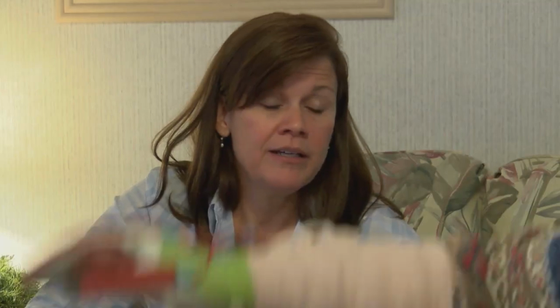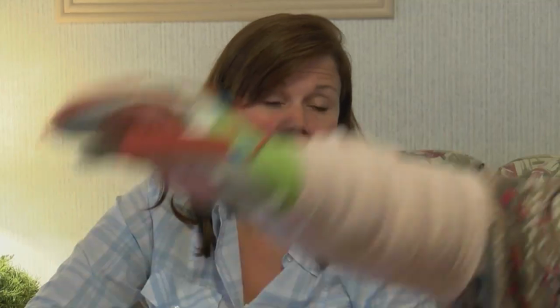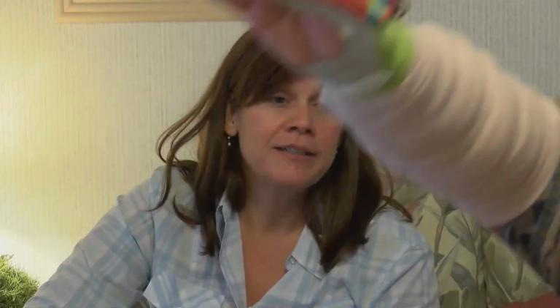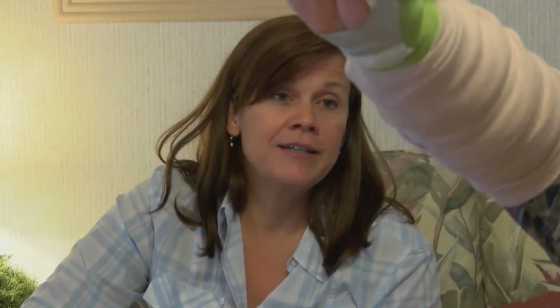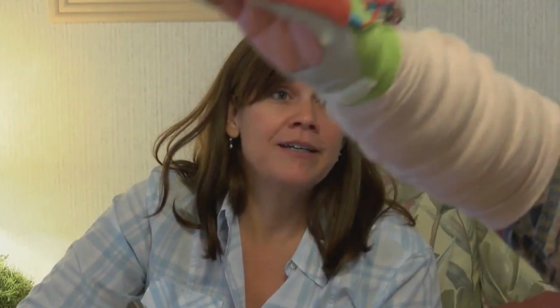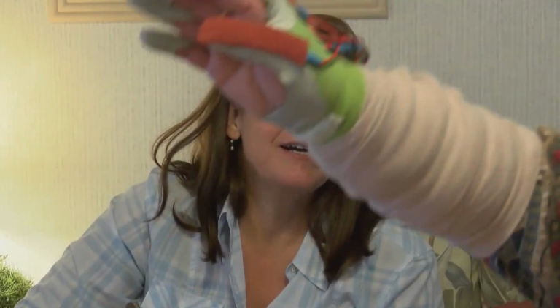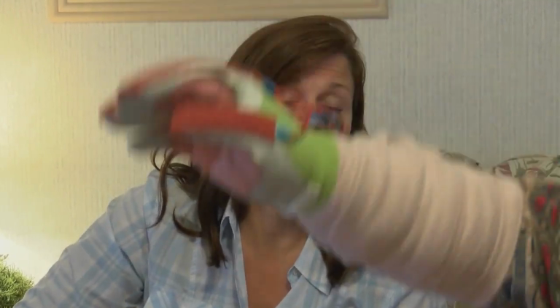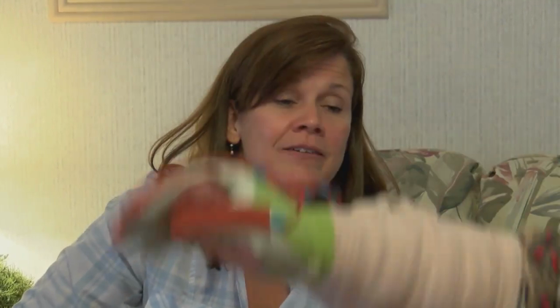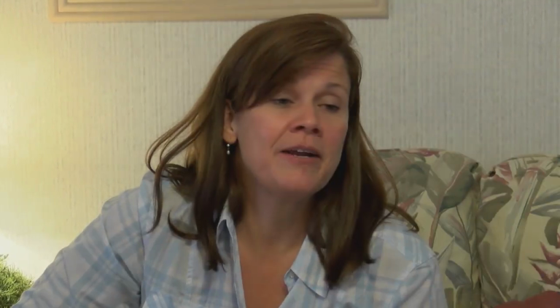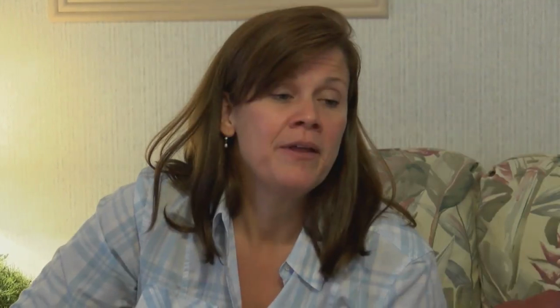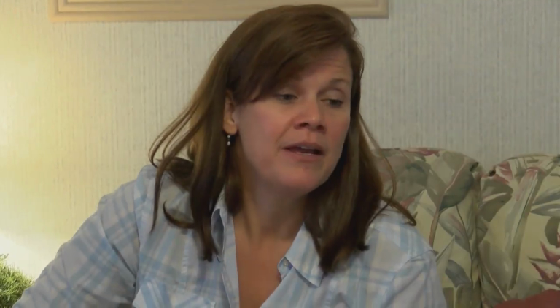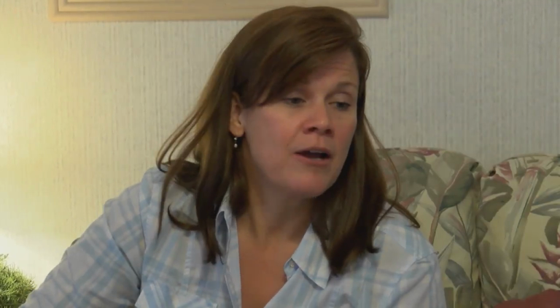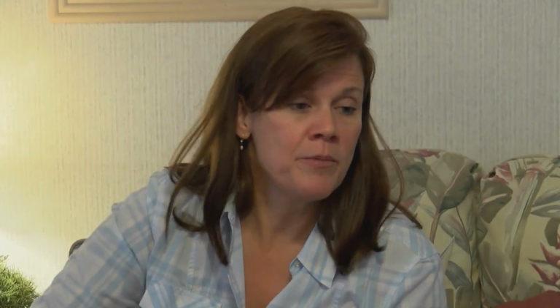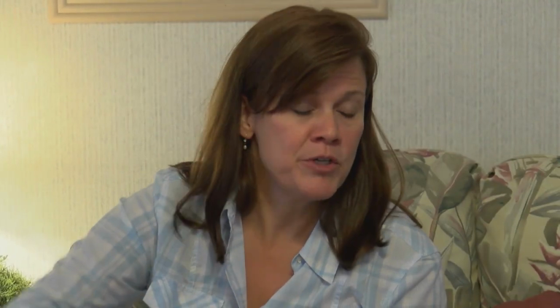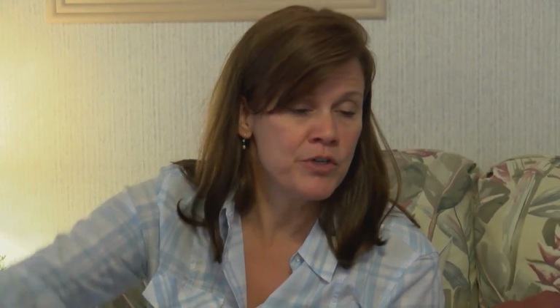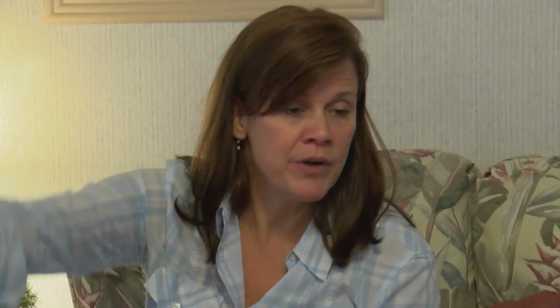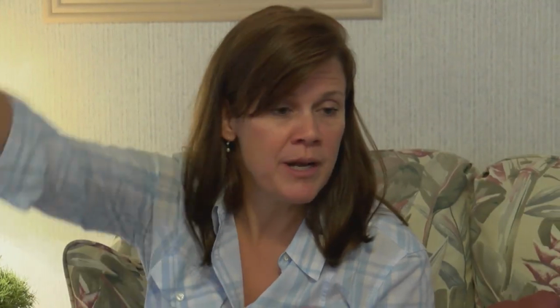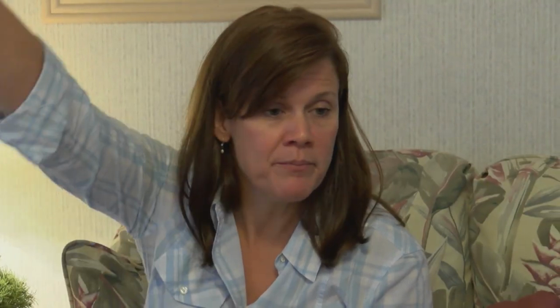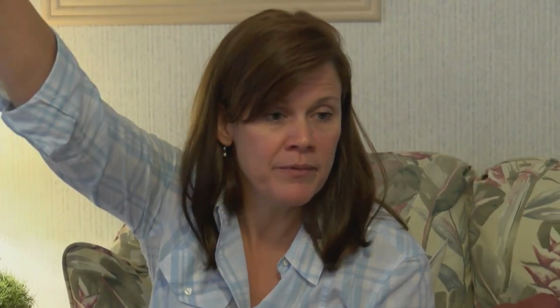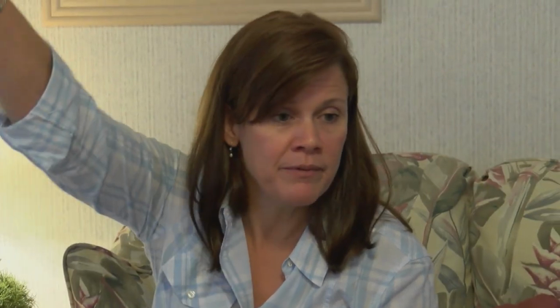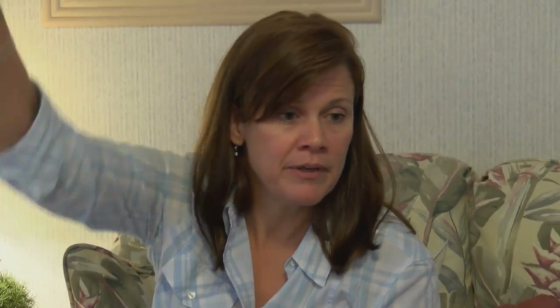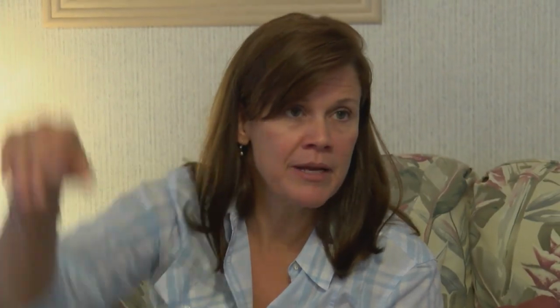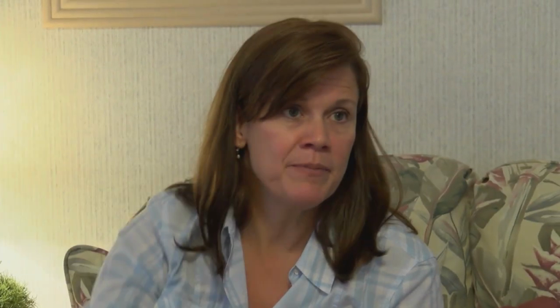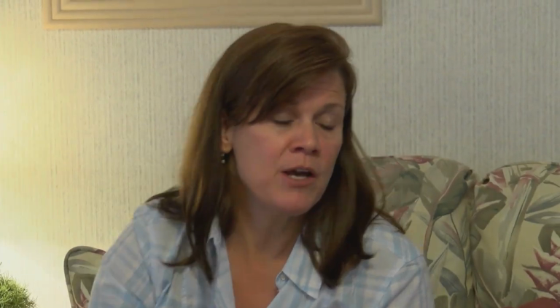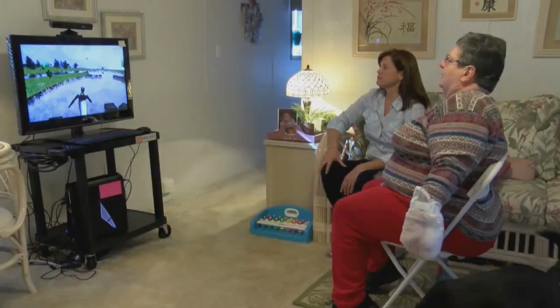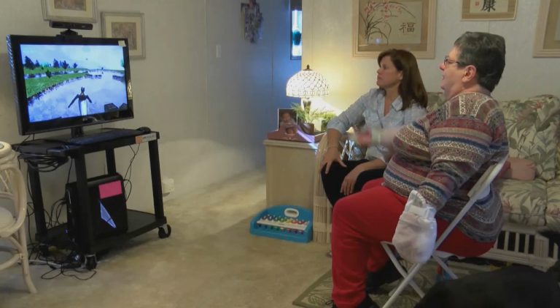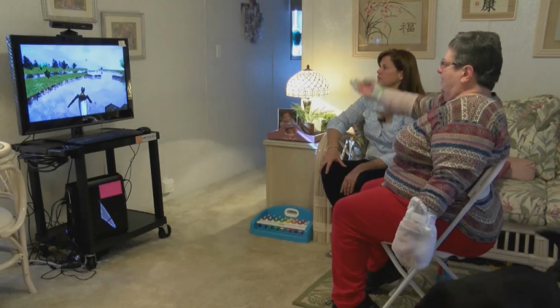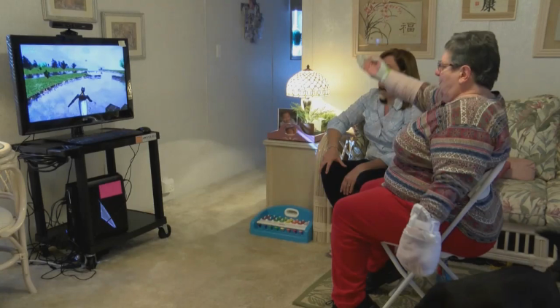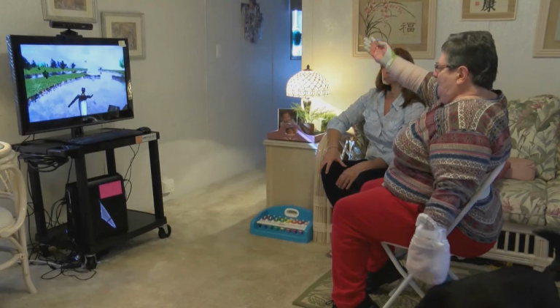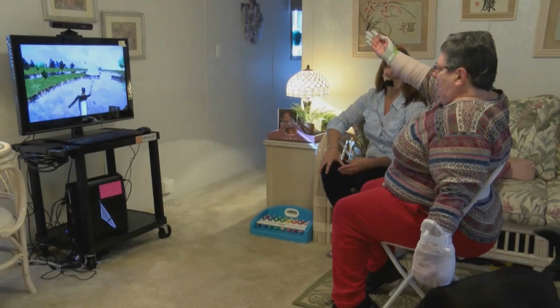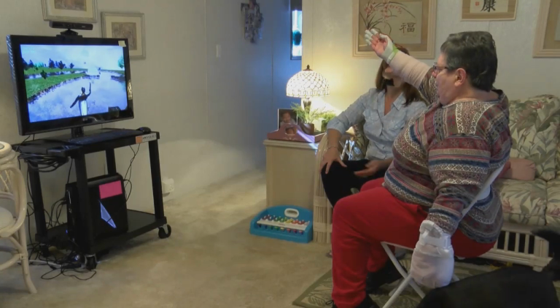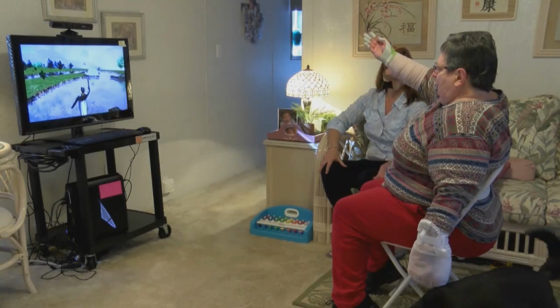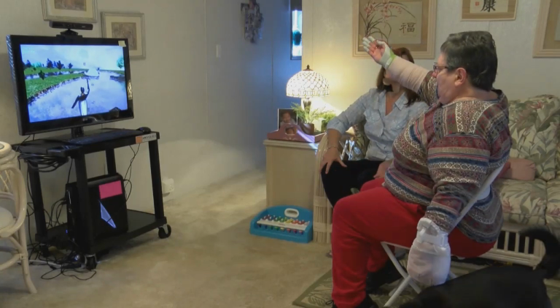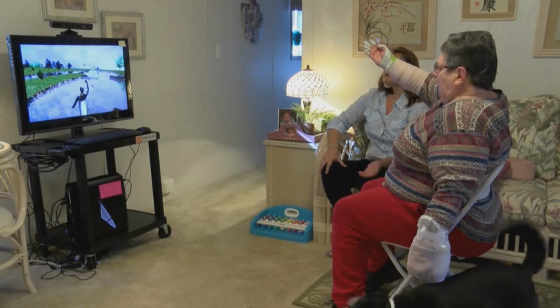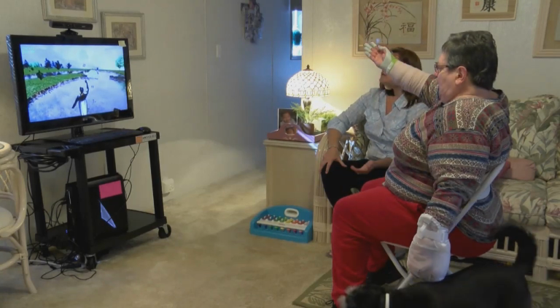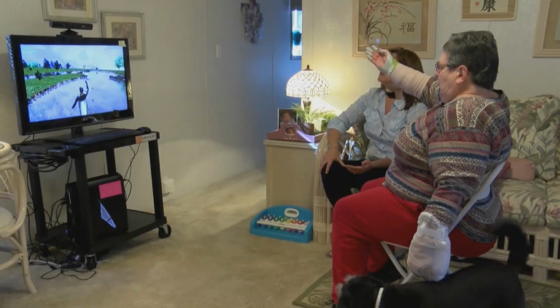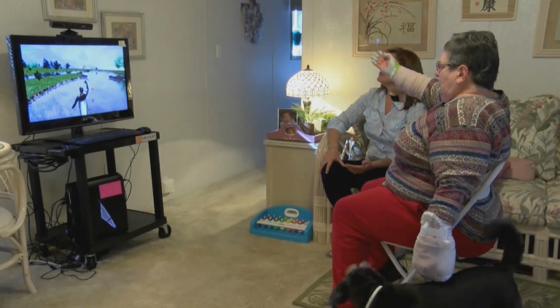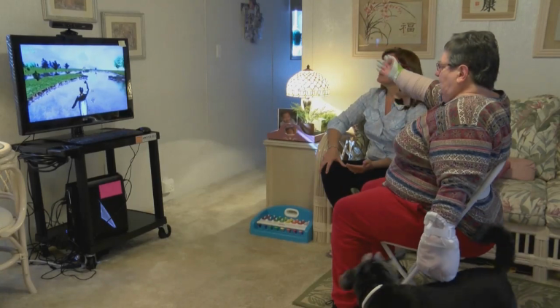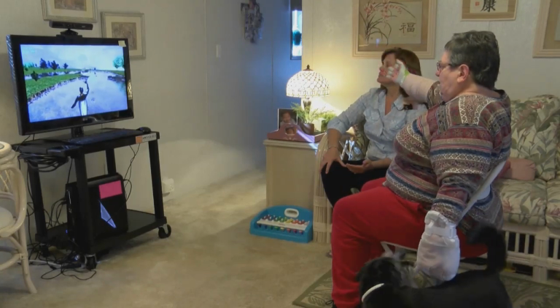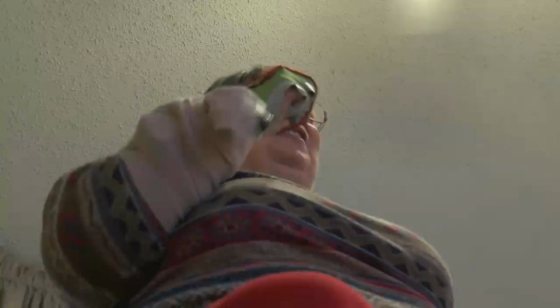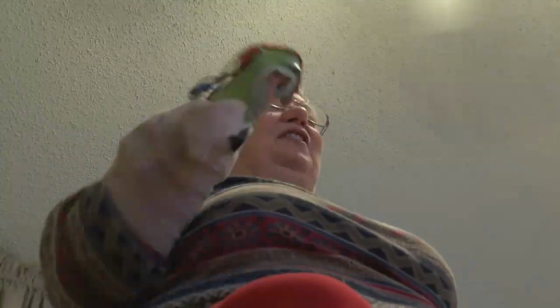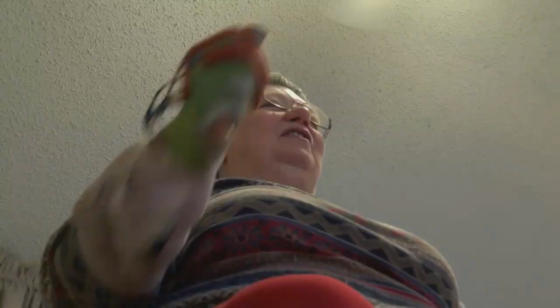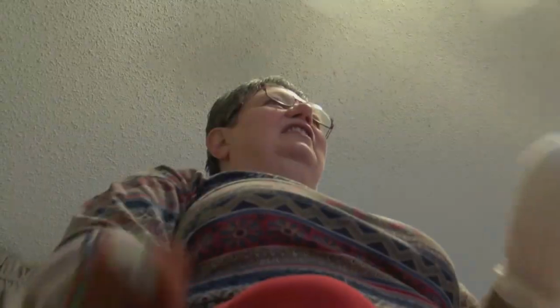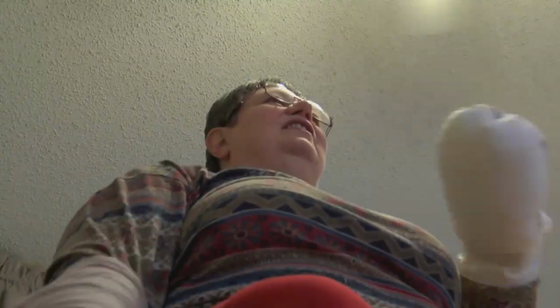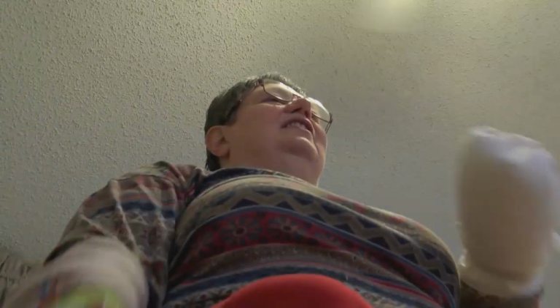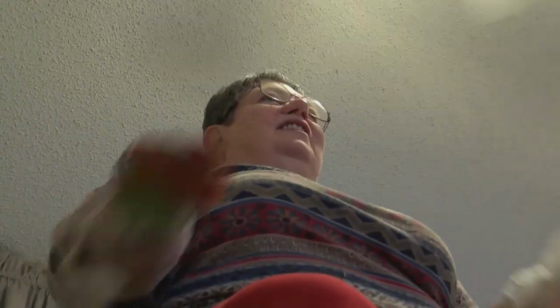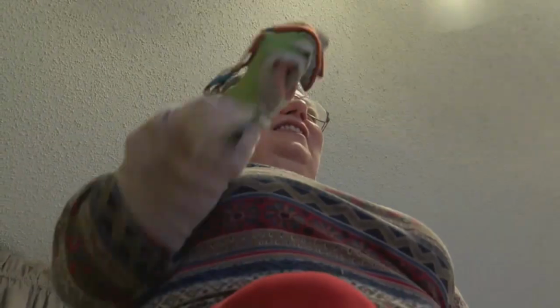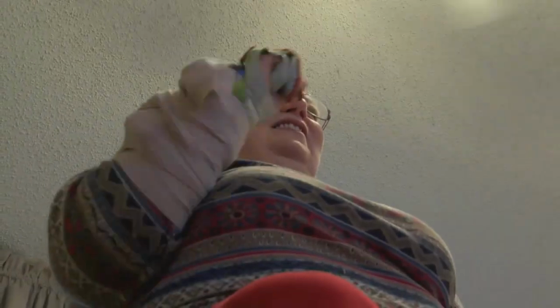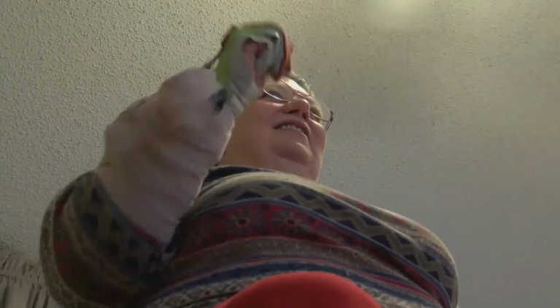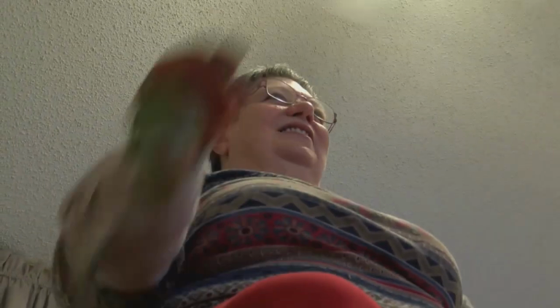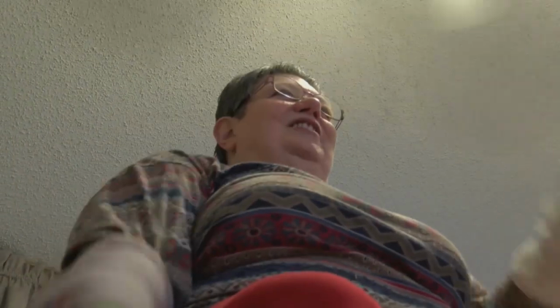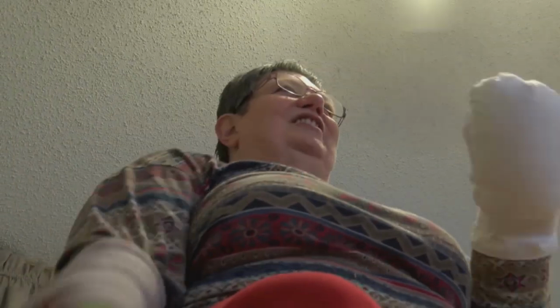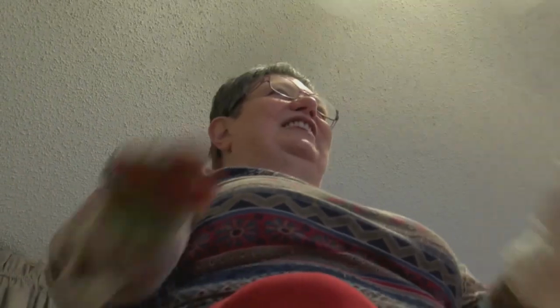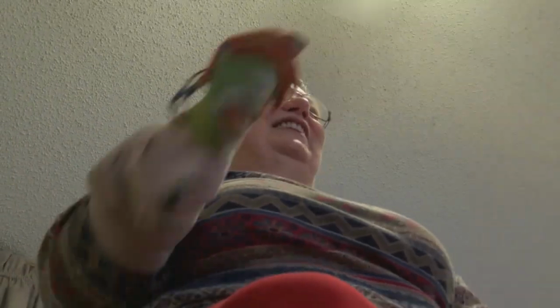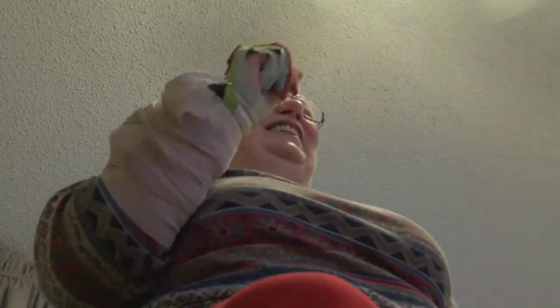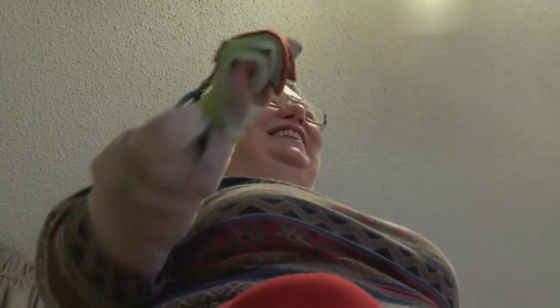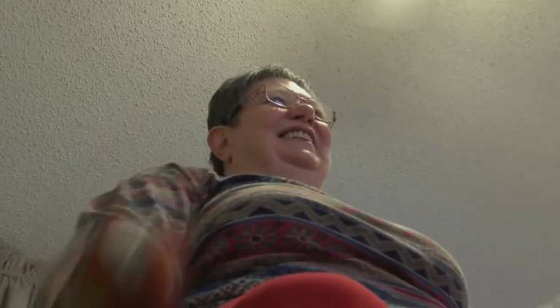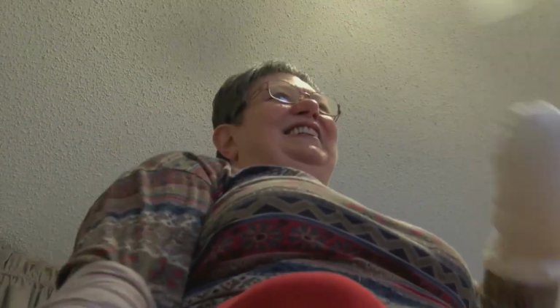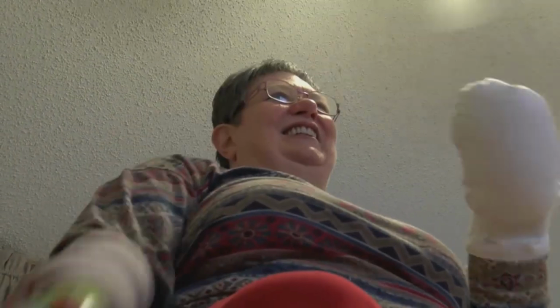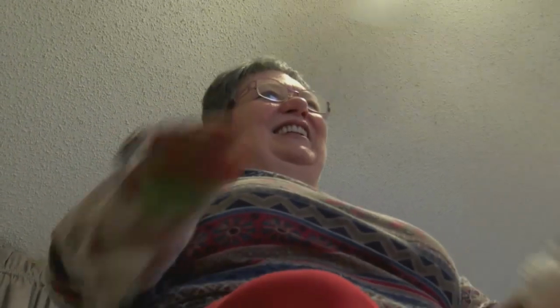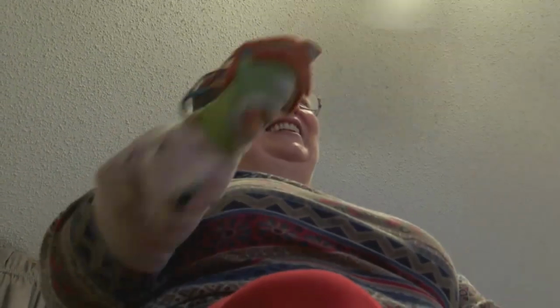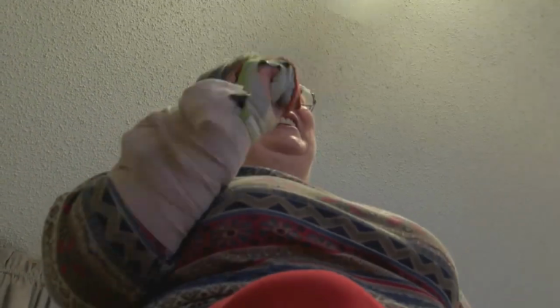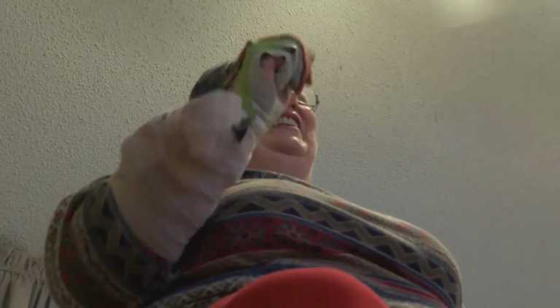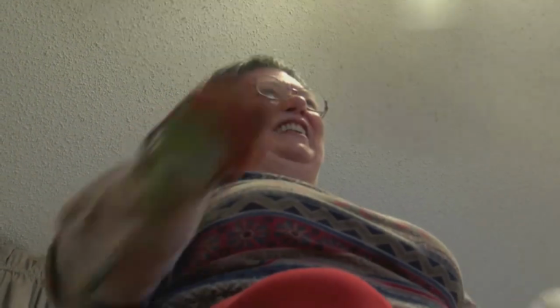Thanks to a type of rehab that isn't just sweat and tears, but fun and games. At Ohio State's Wexner Medical Center, this is Clark Cole reporting.